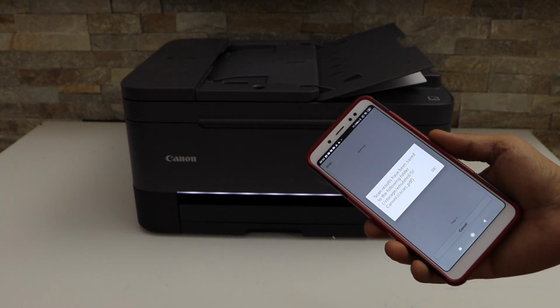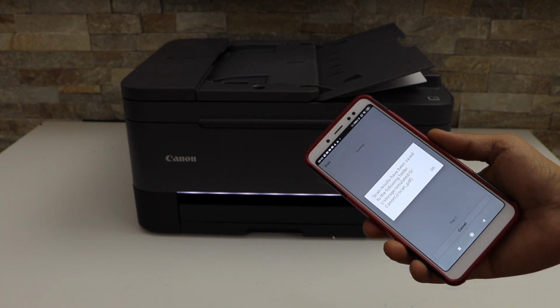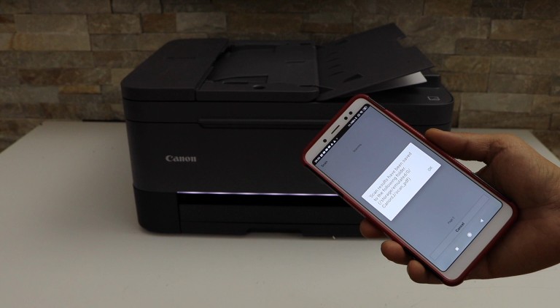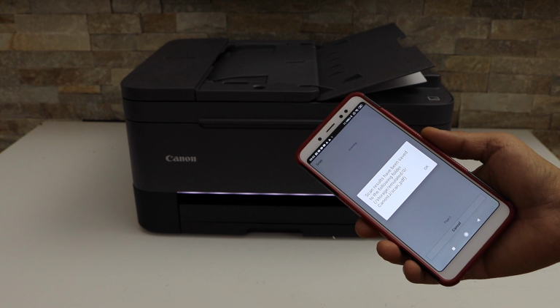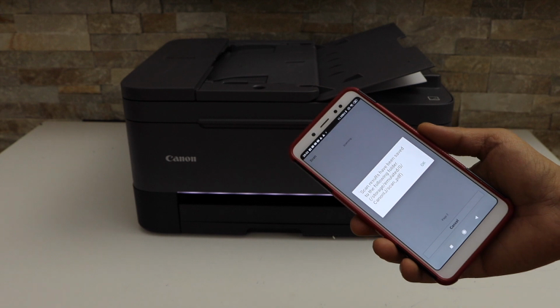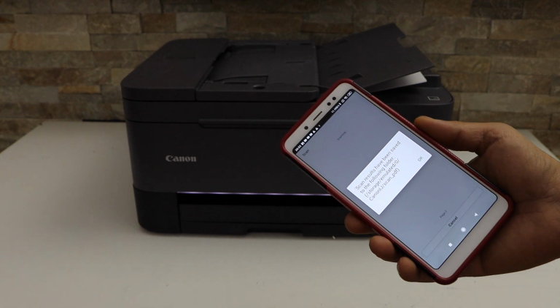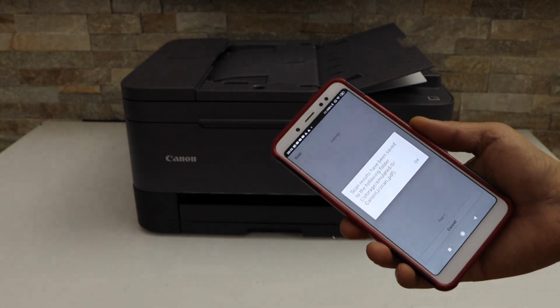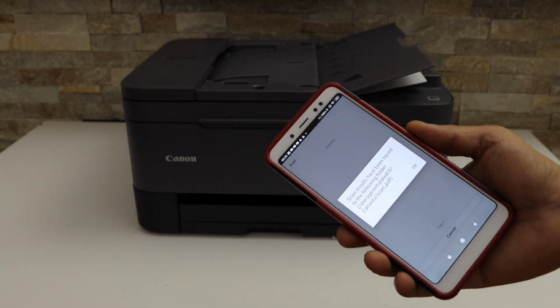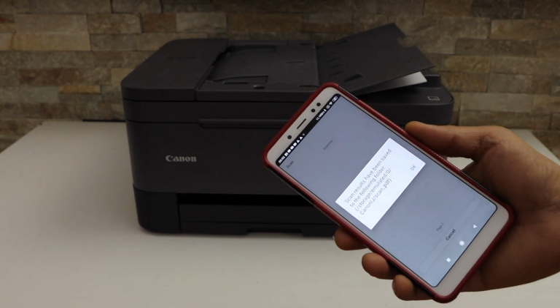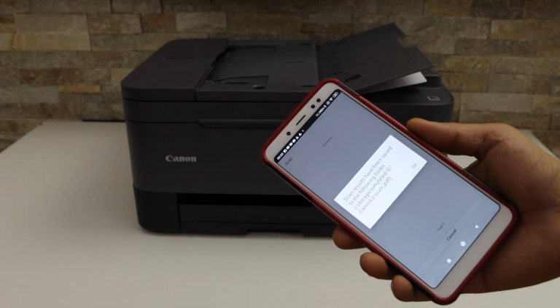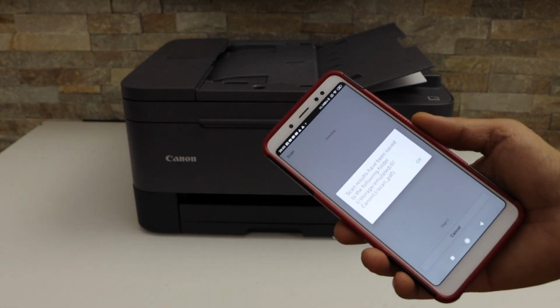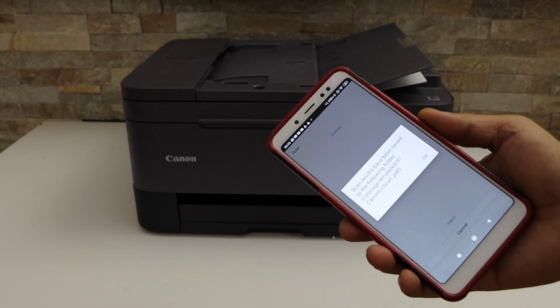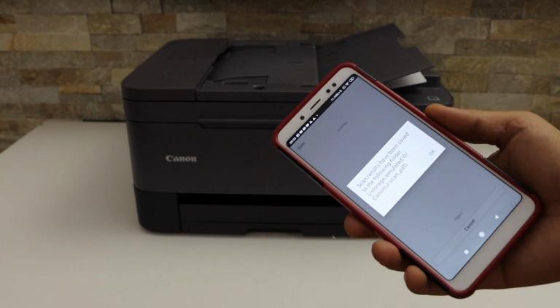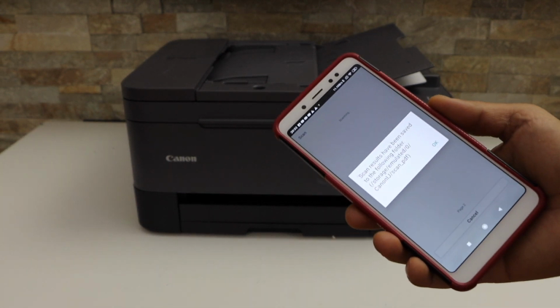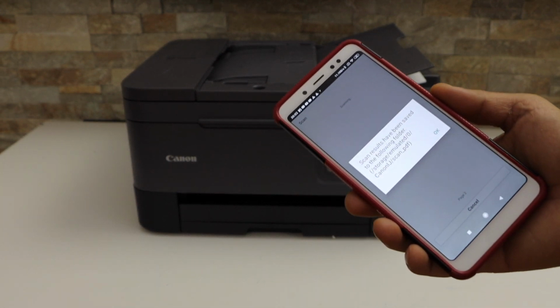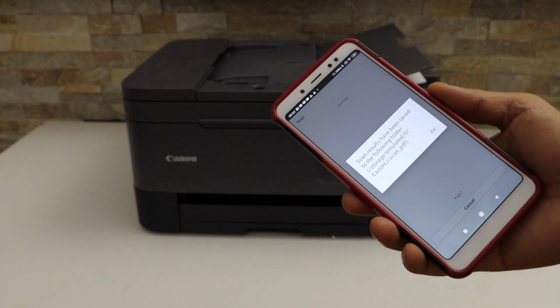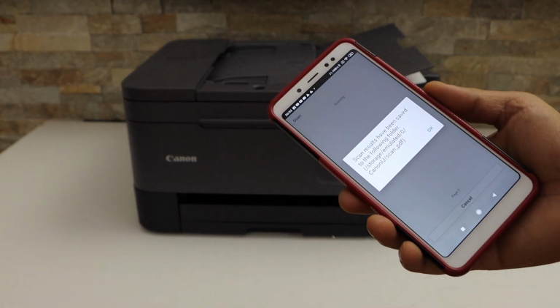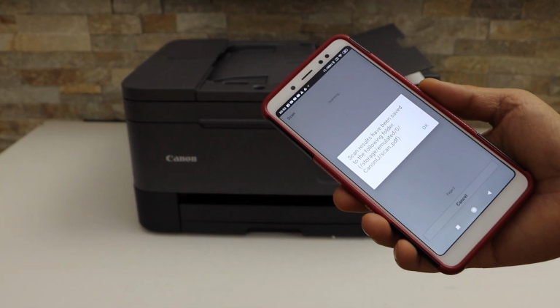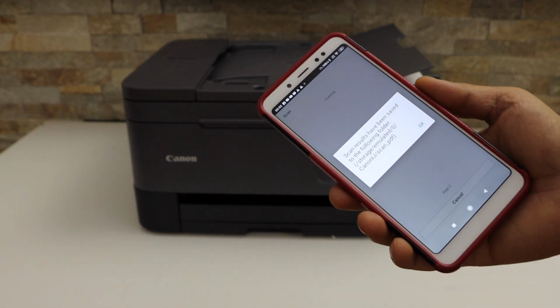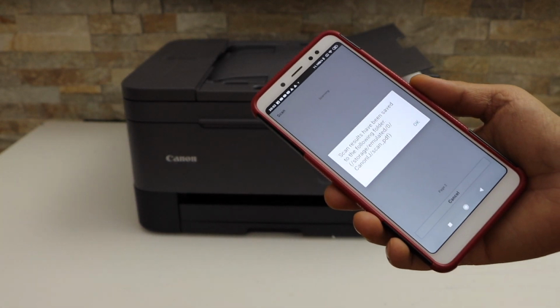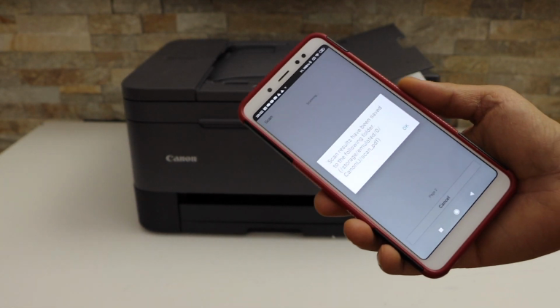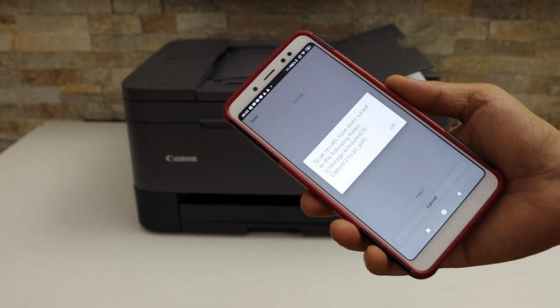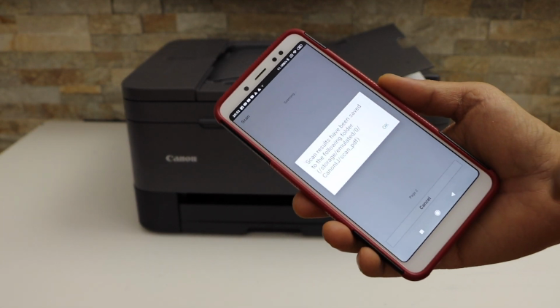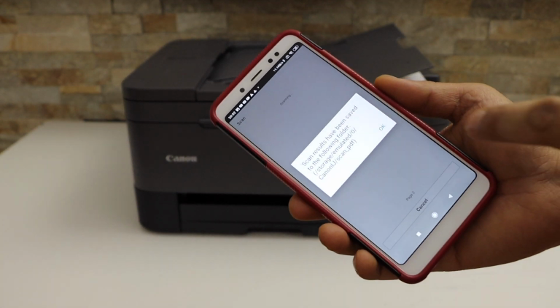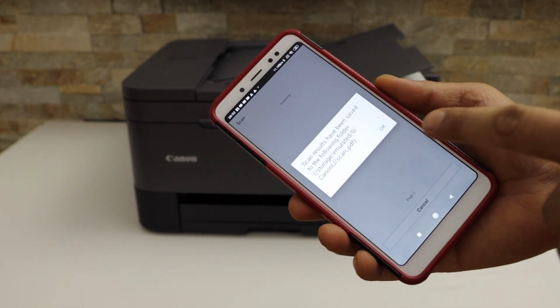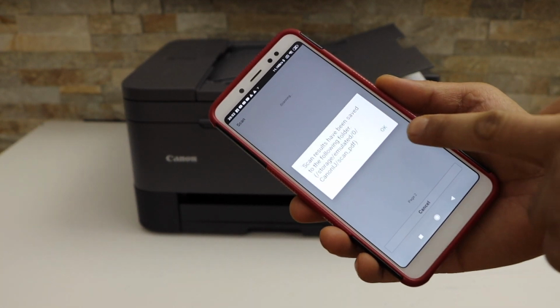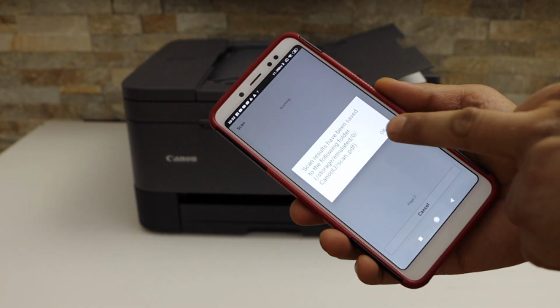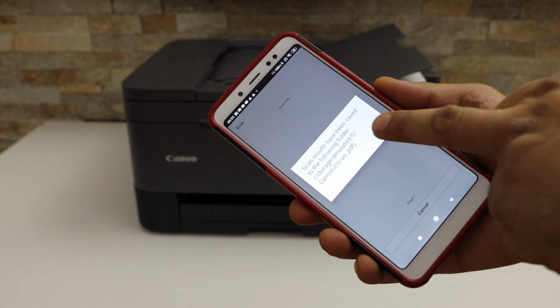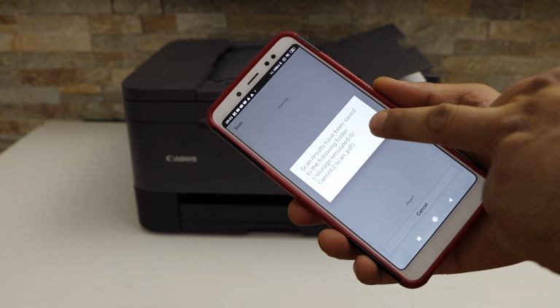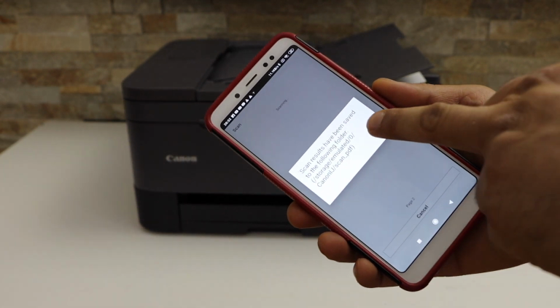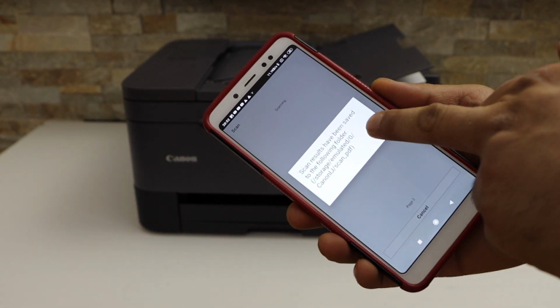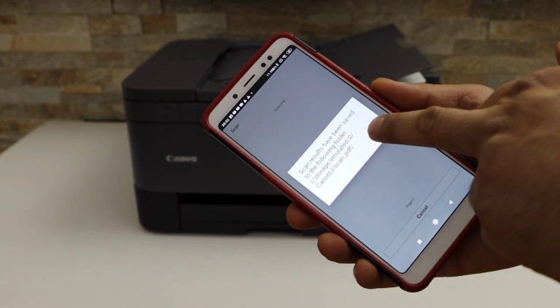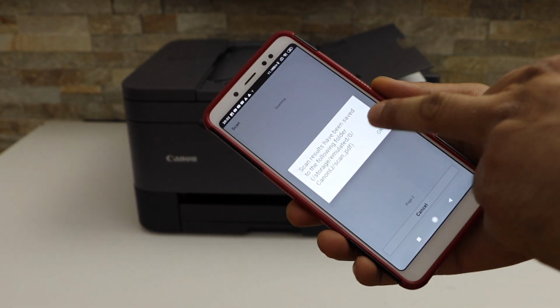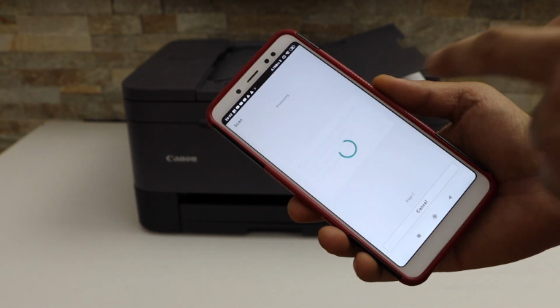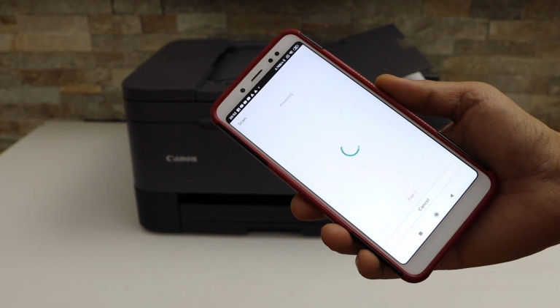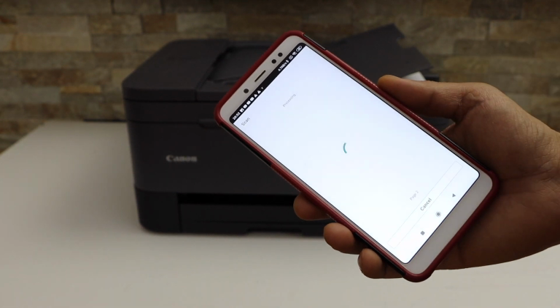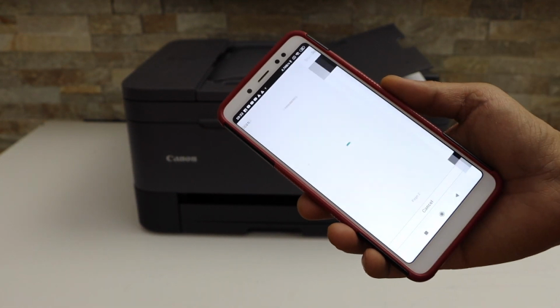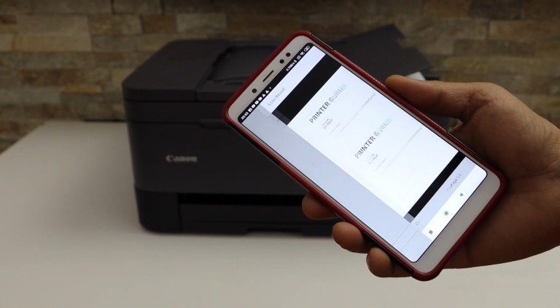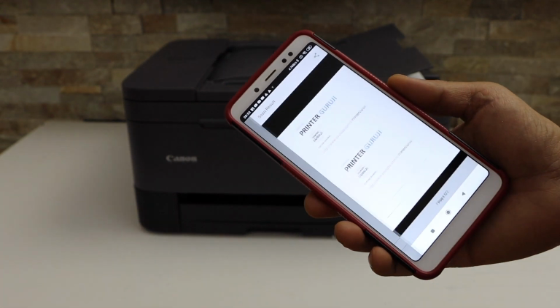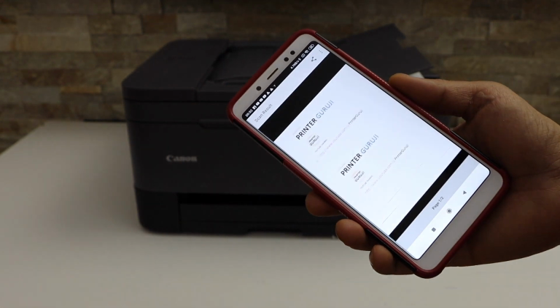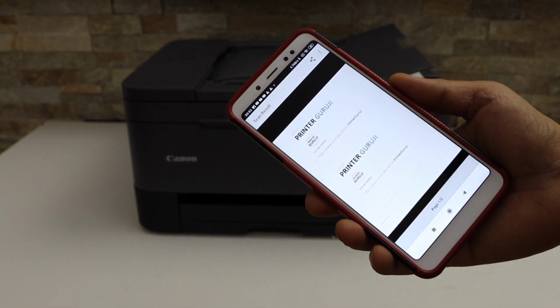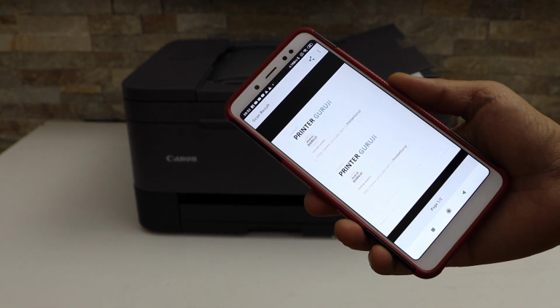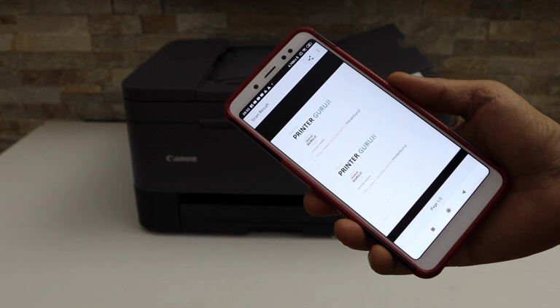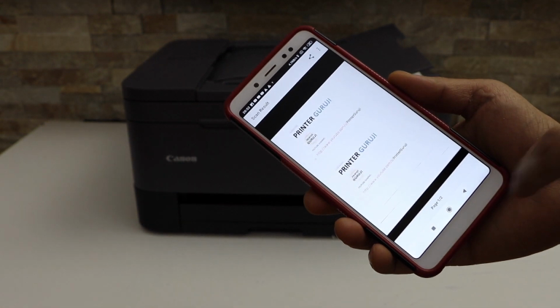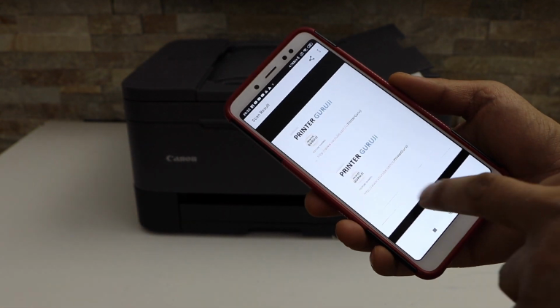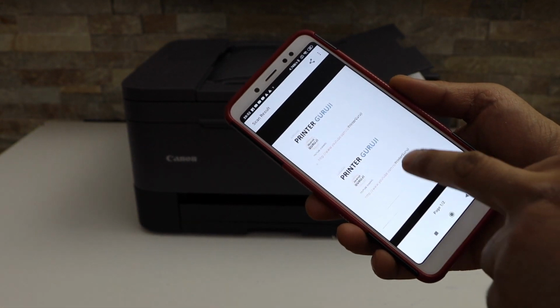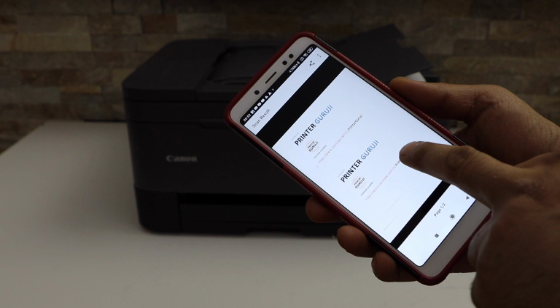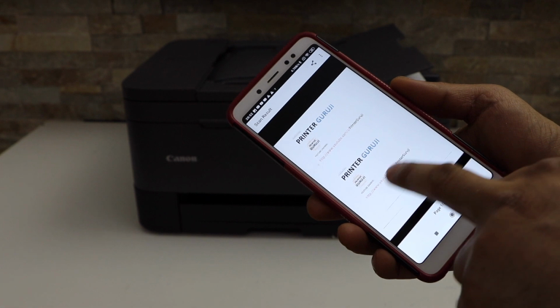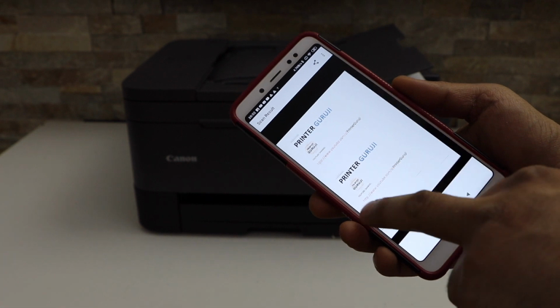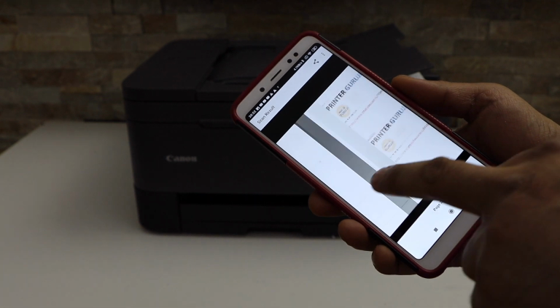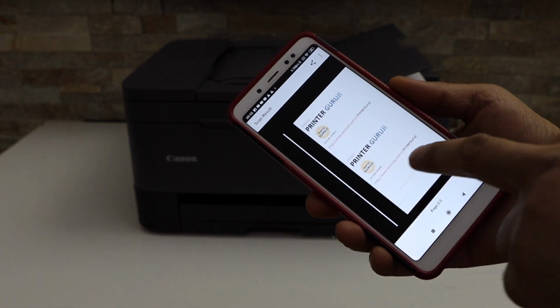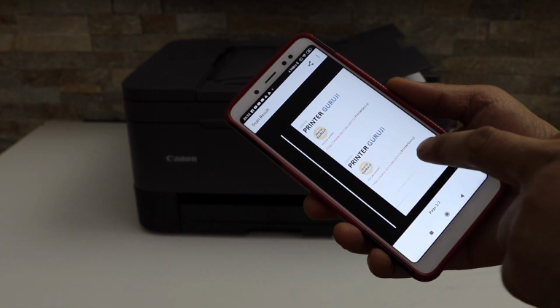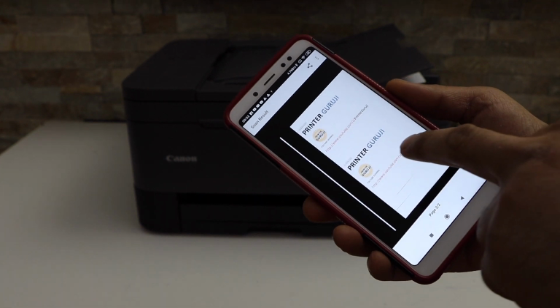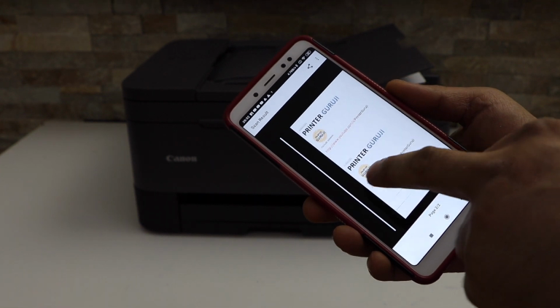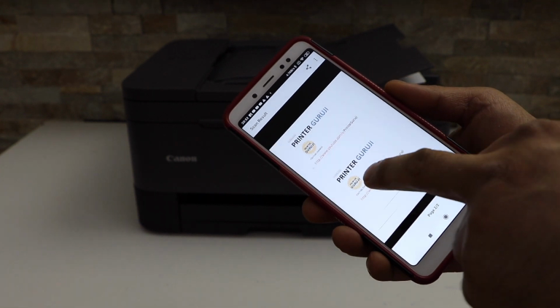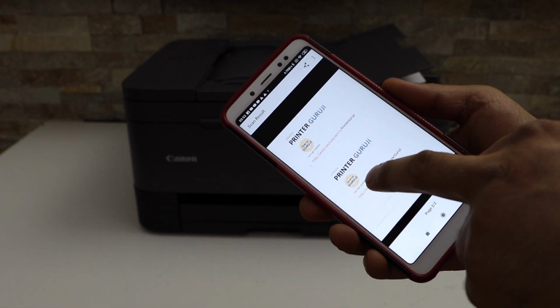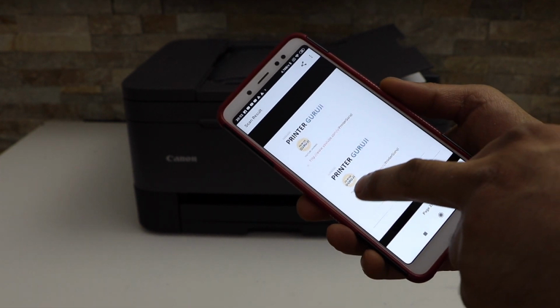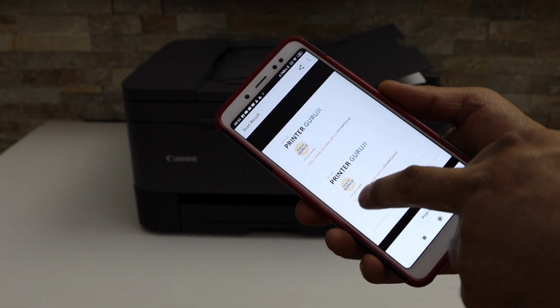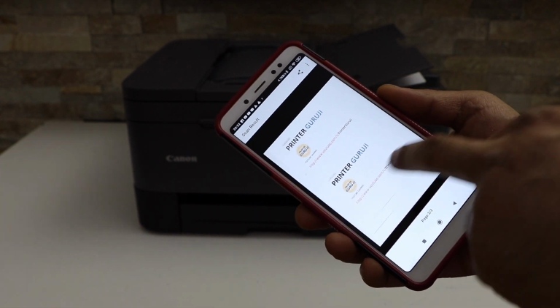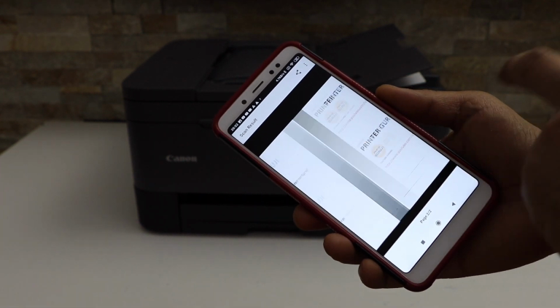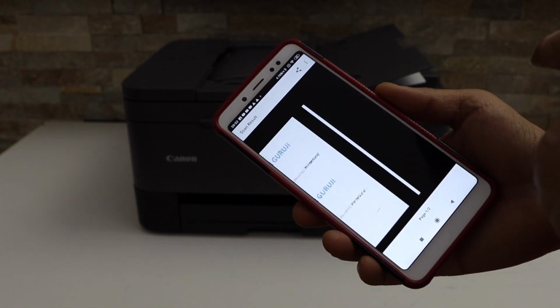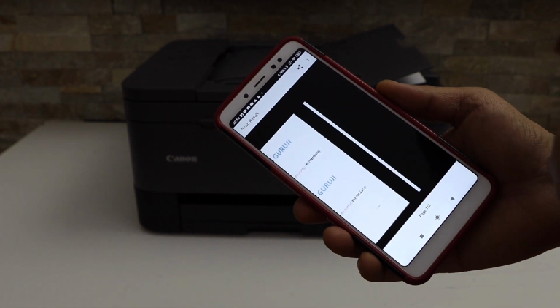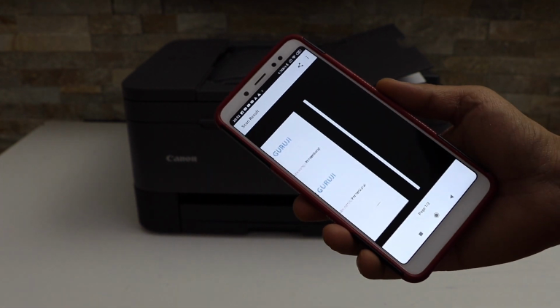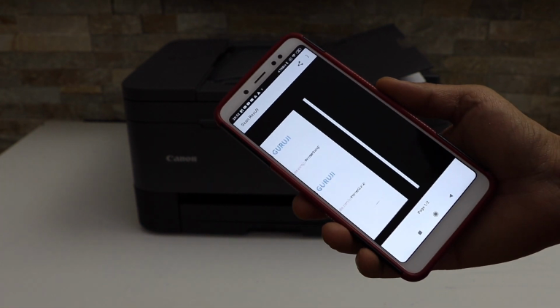The scan is transferred and saved in the location. Click OK. We can see our scan — both pages are scanned.